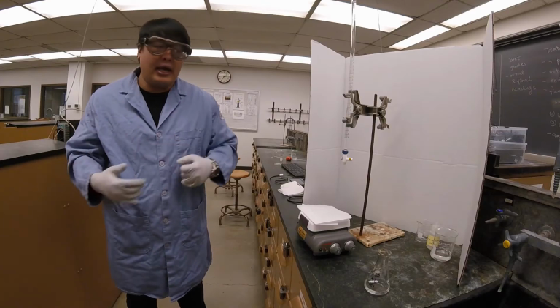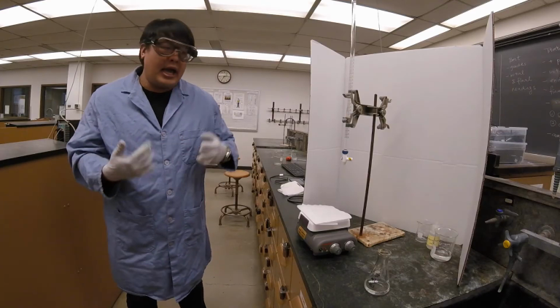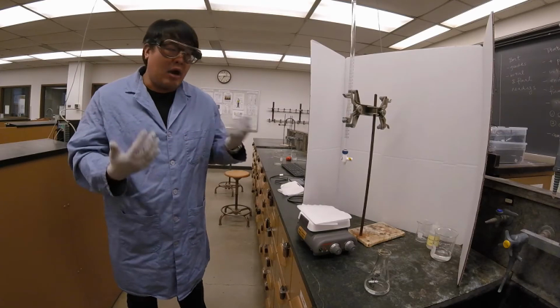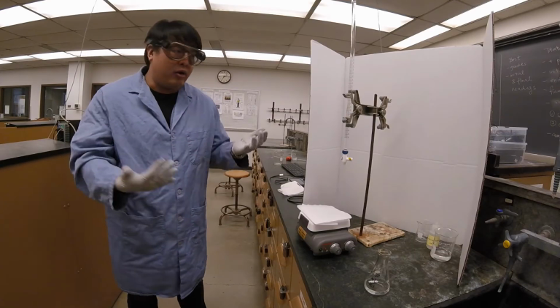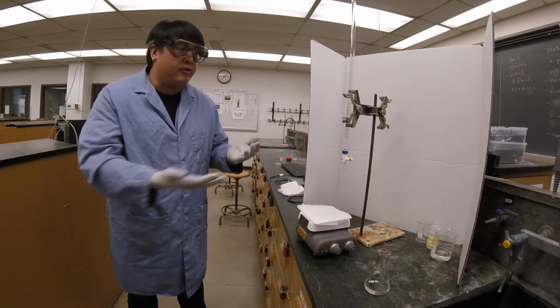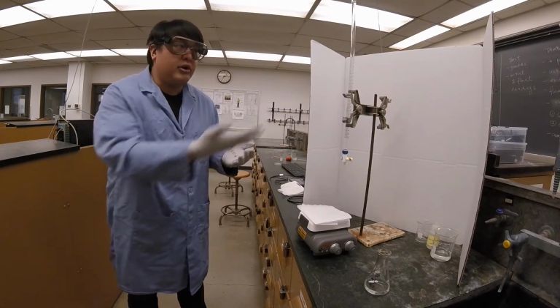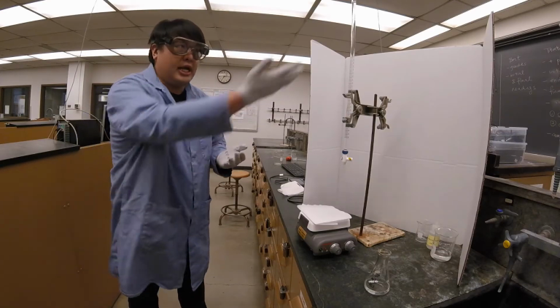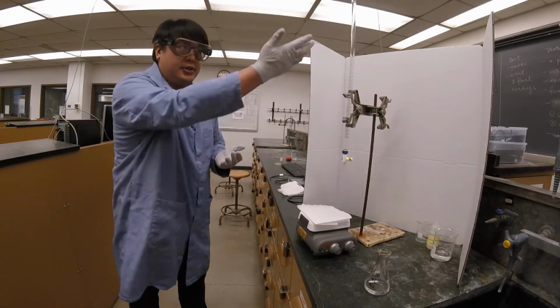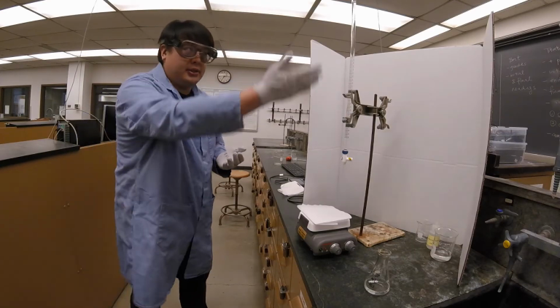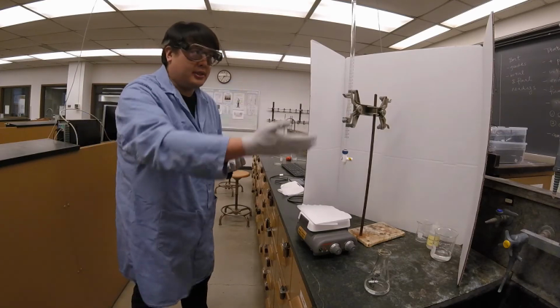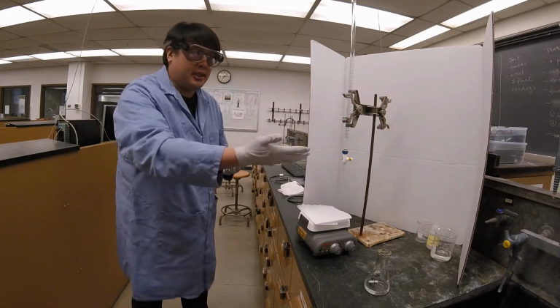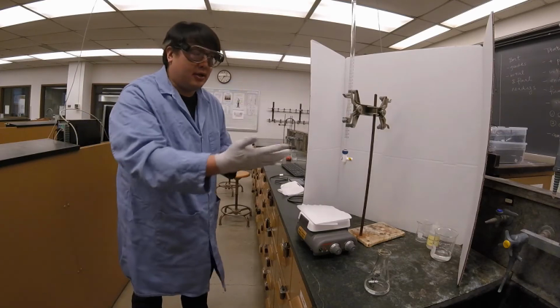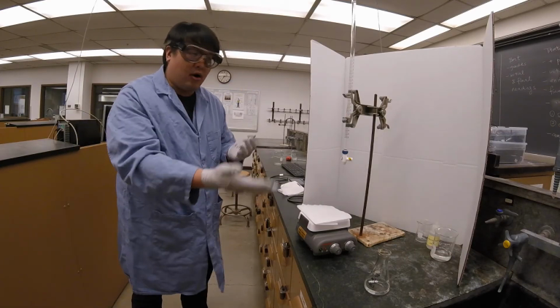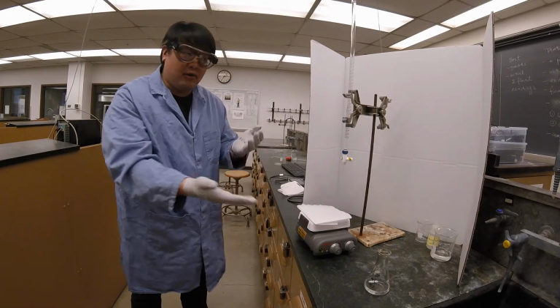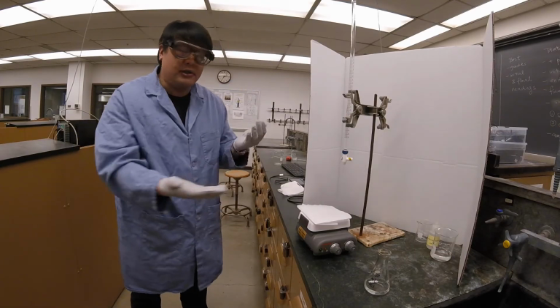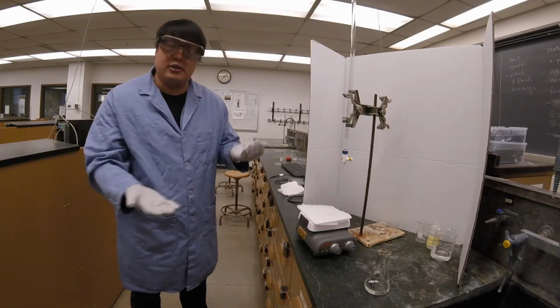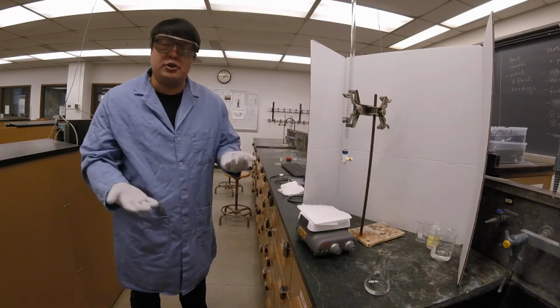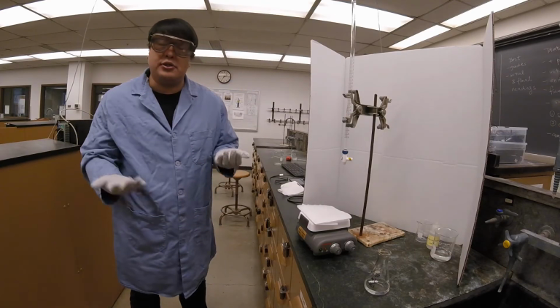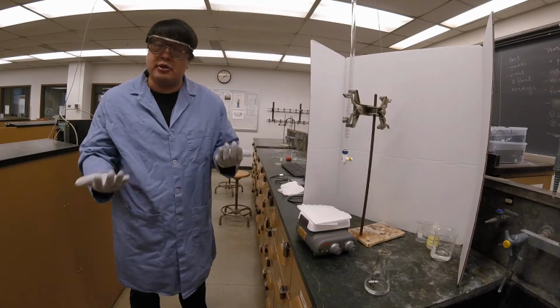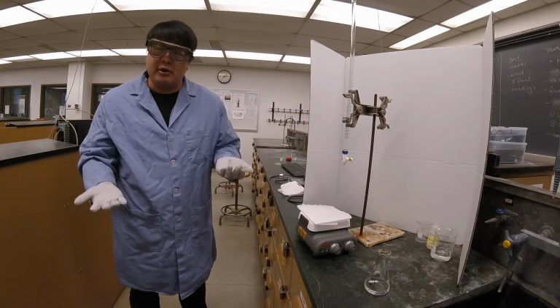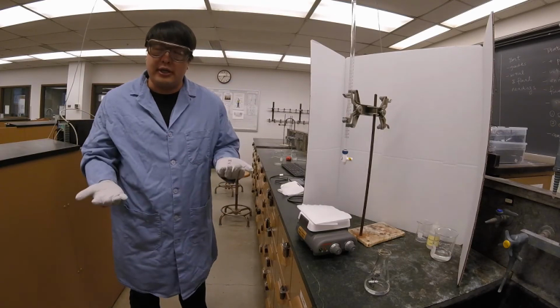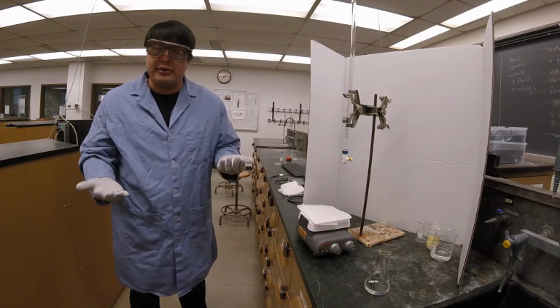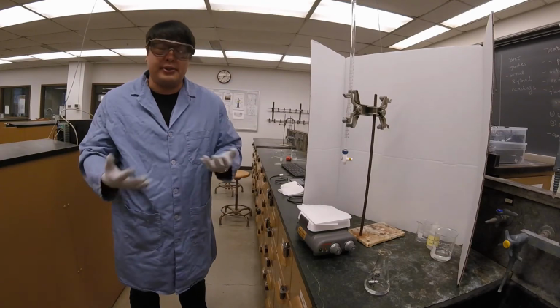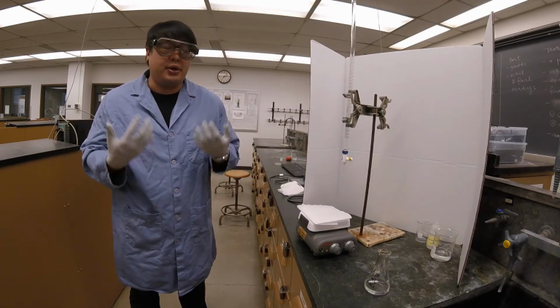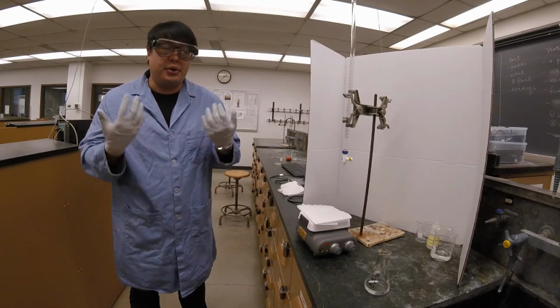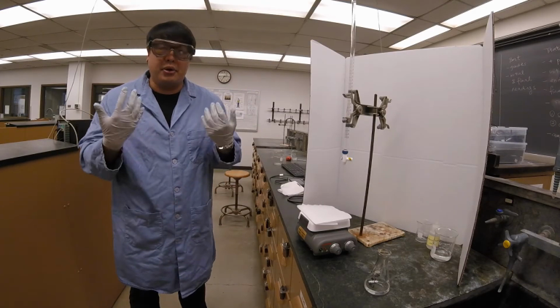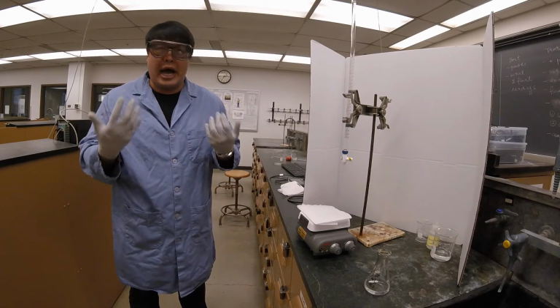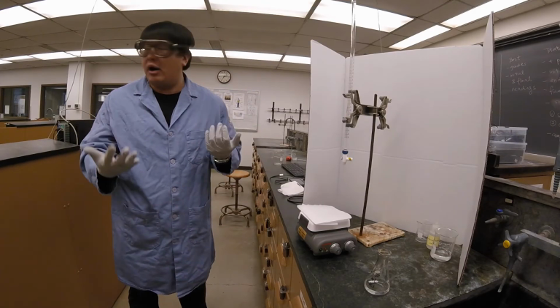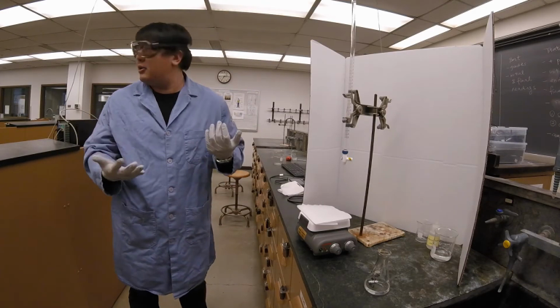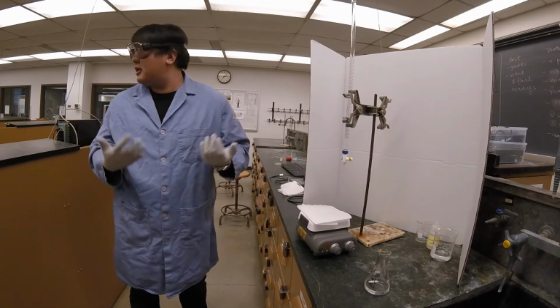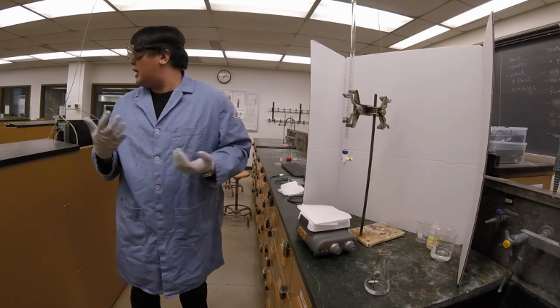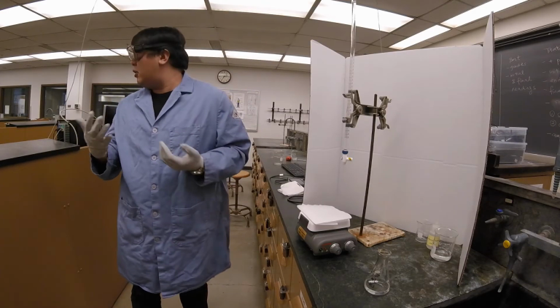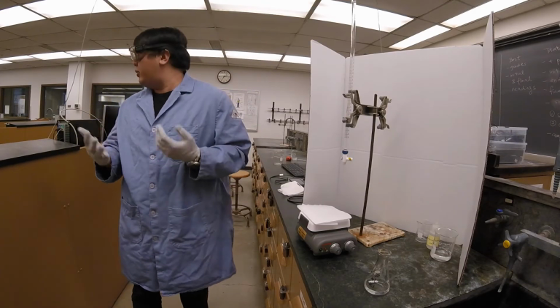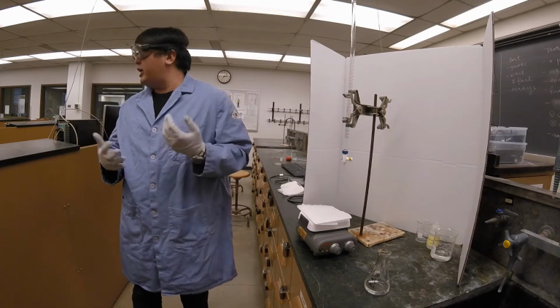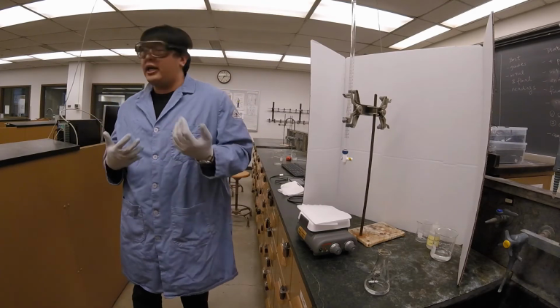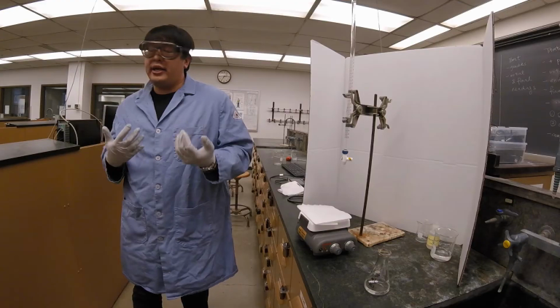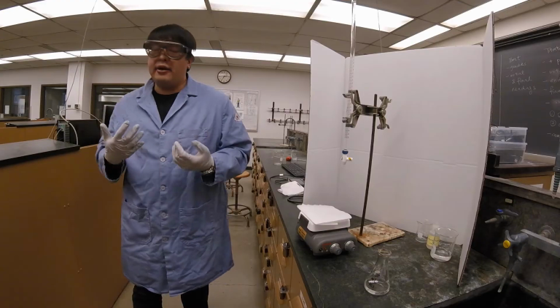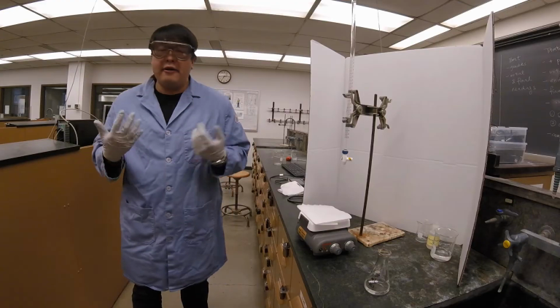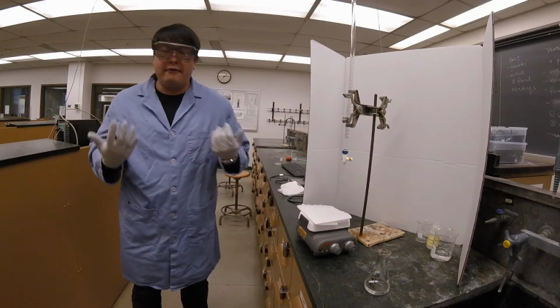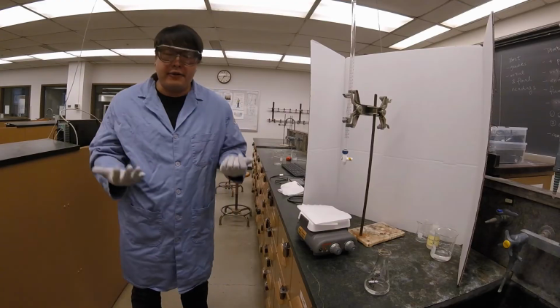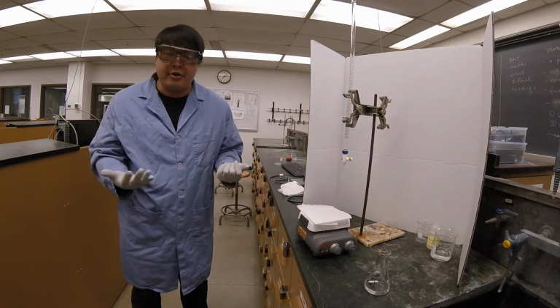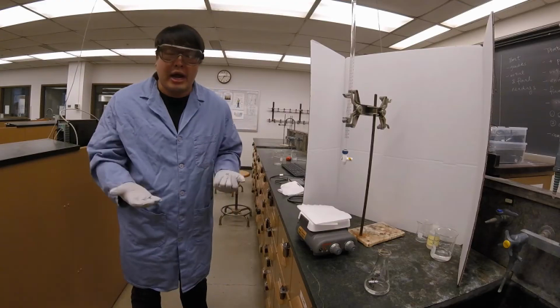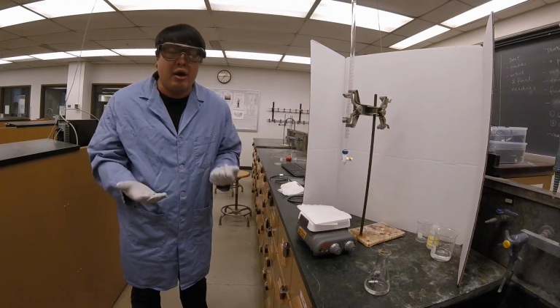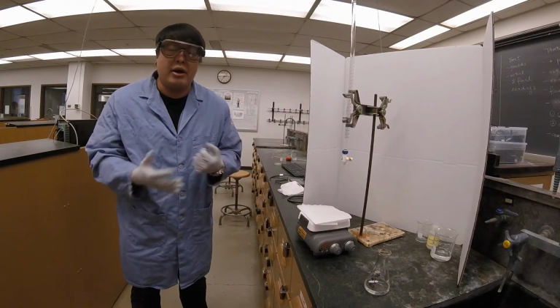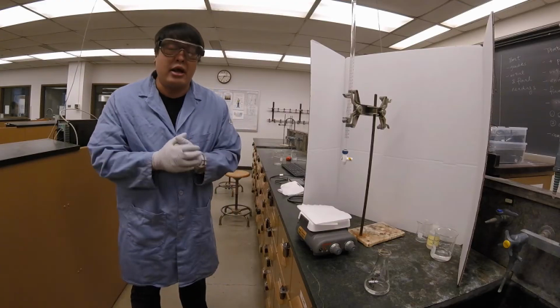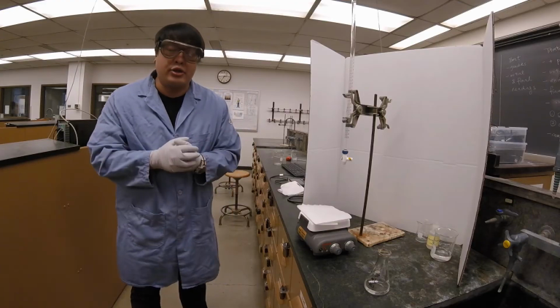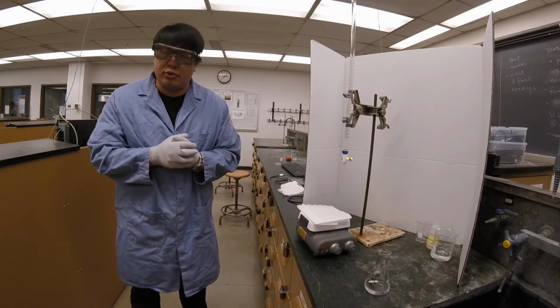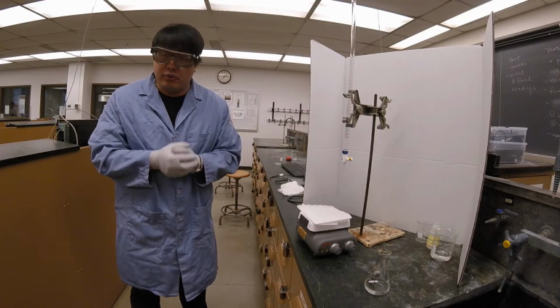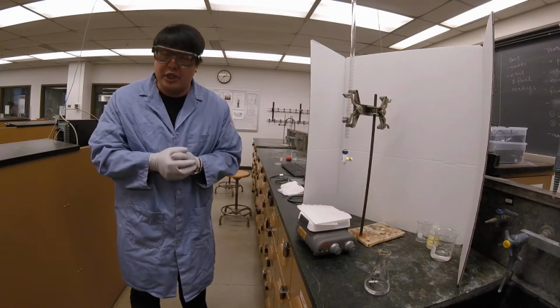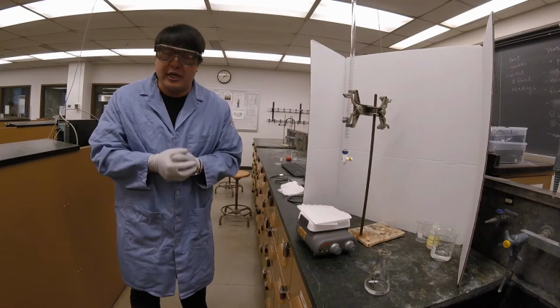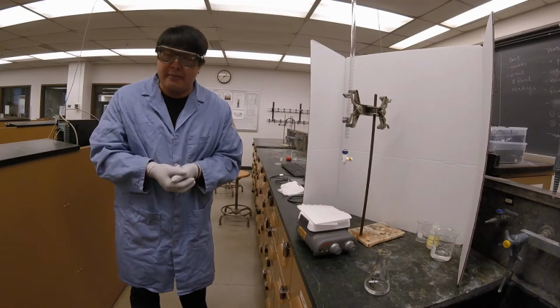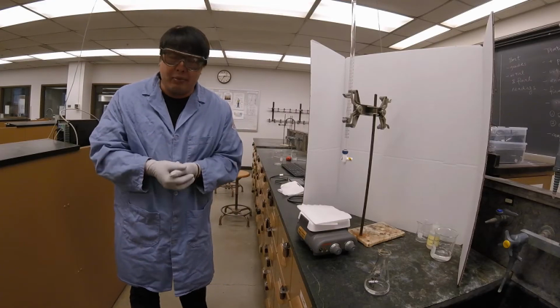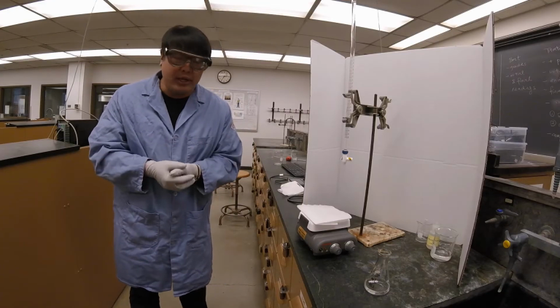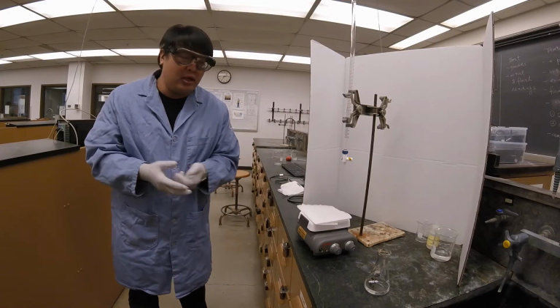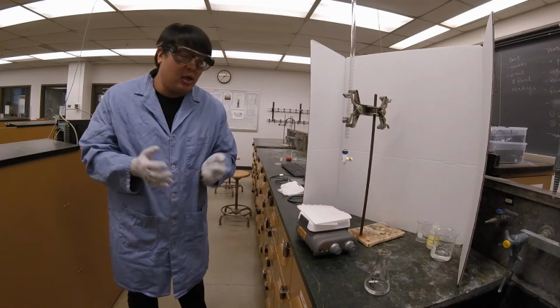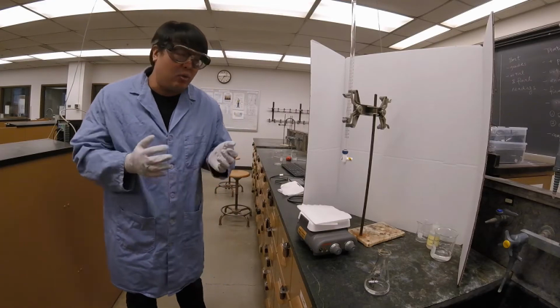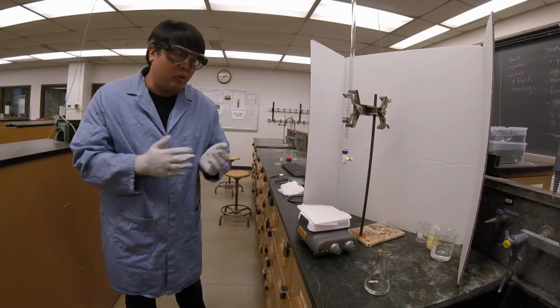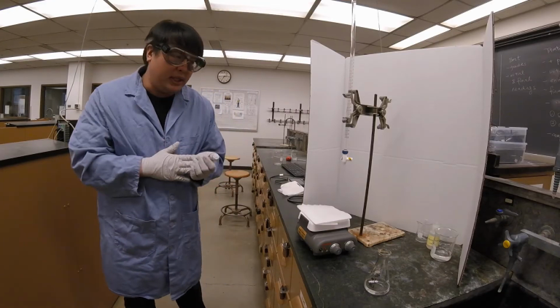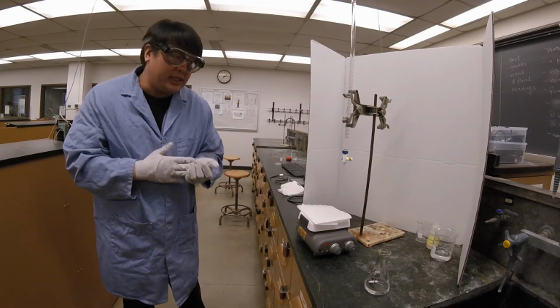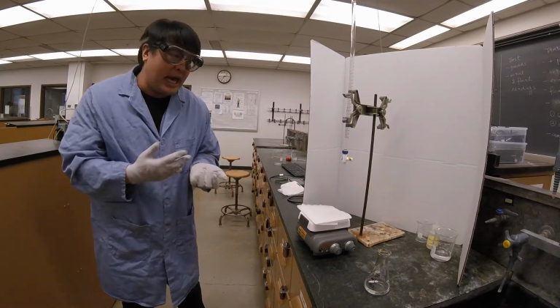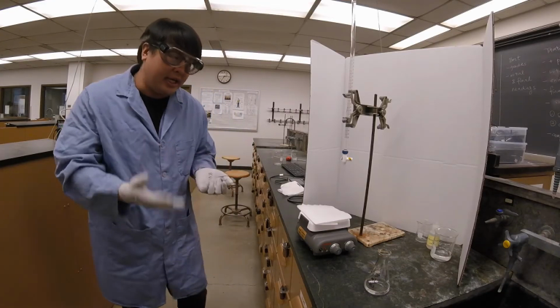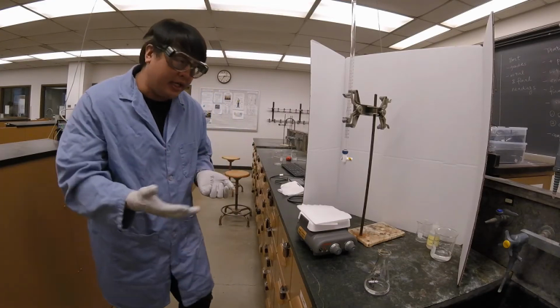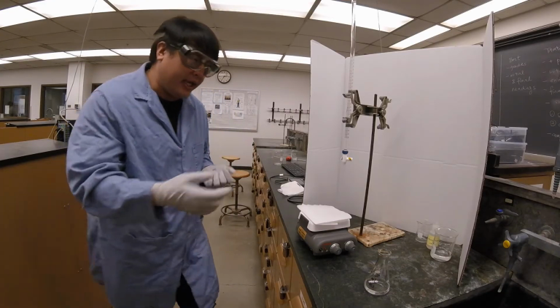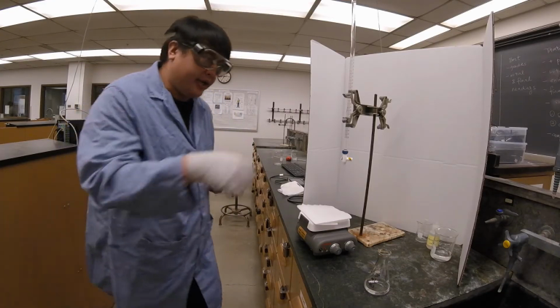However, as you can see, all the solutions are clear. So how is it that we can figure out when we've reached the endpoint? Well, we need to add an indicator.